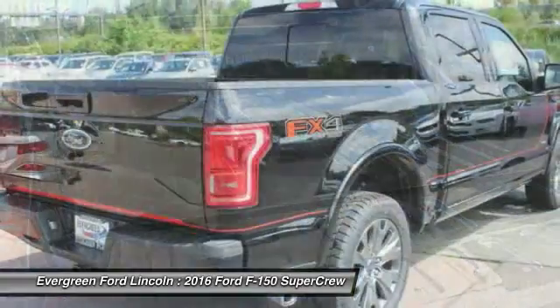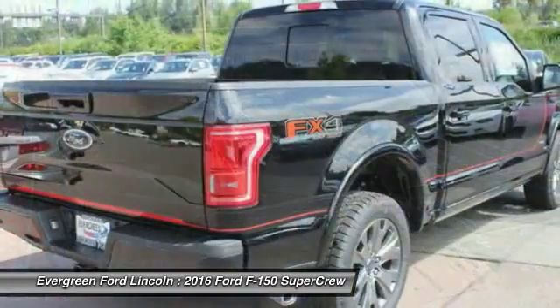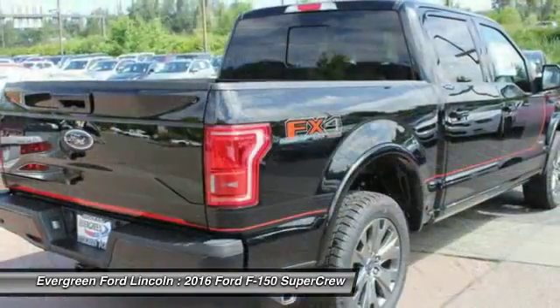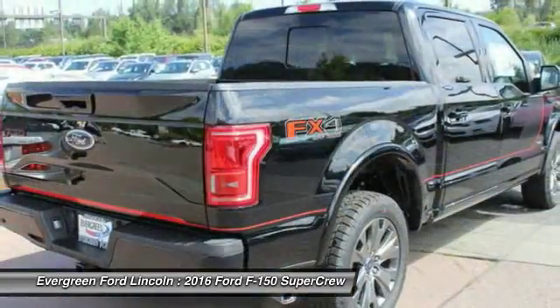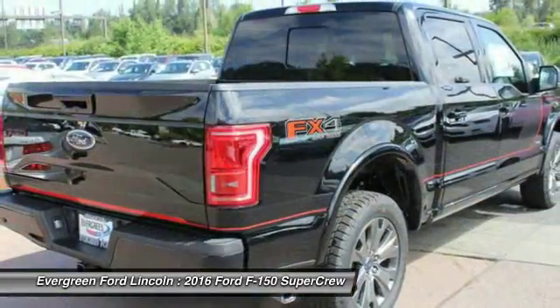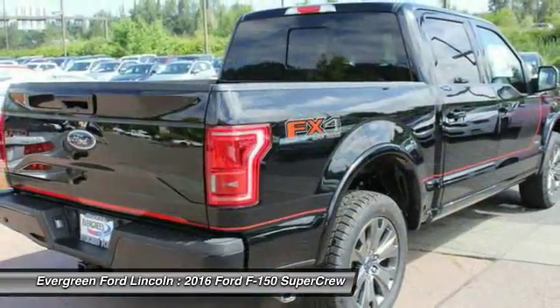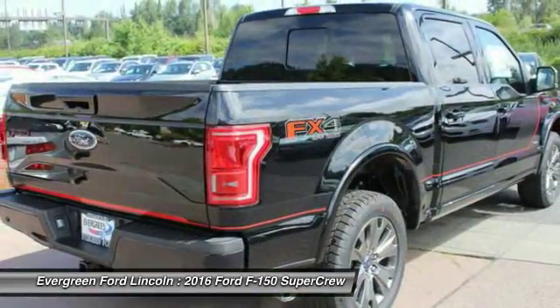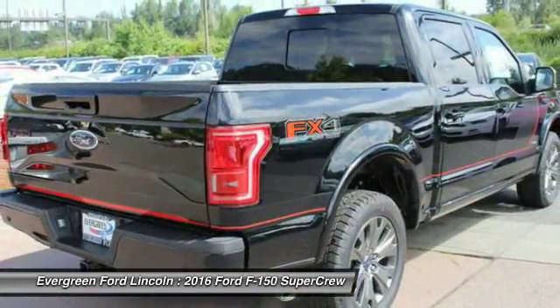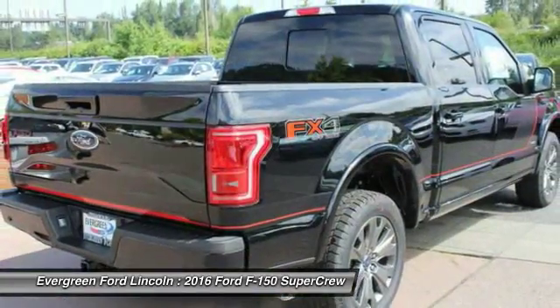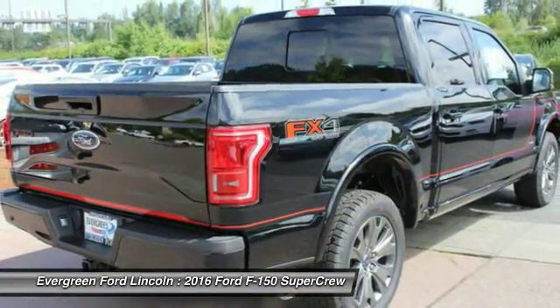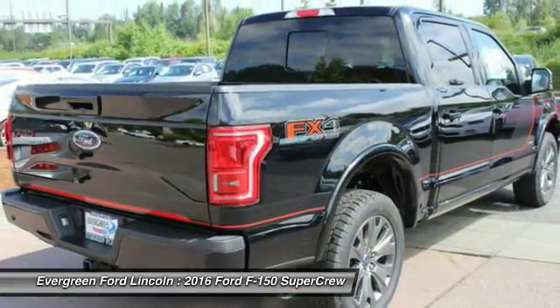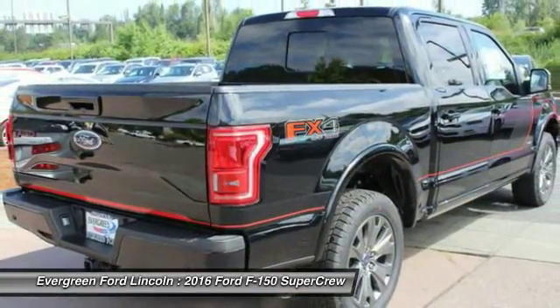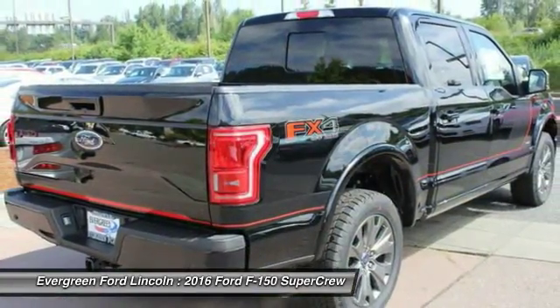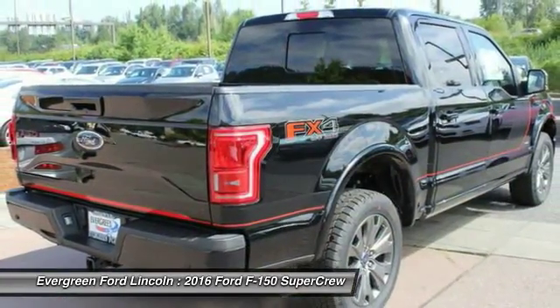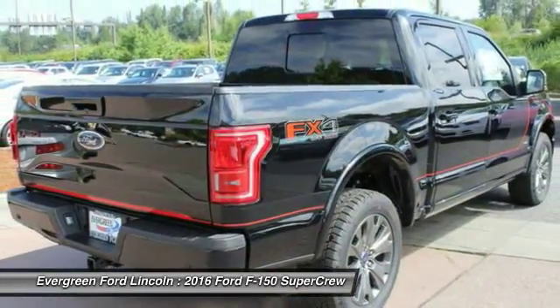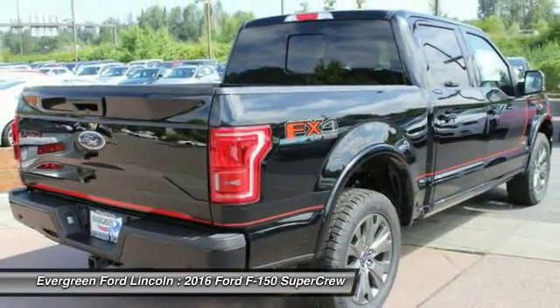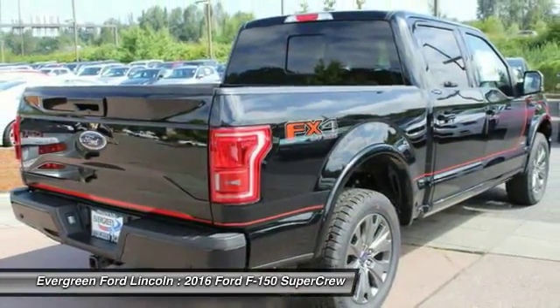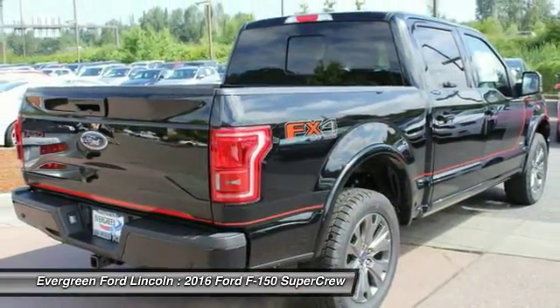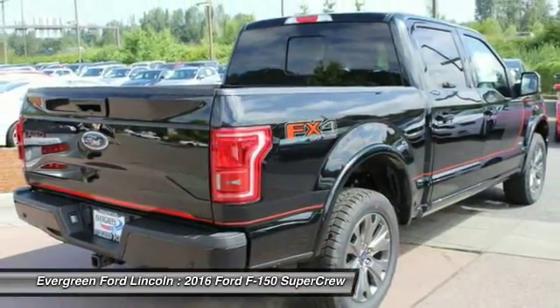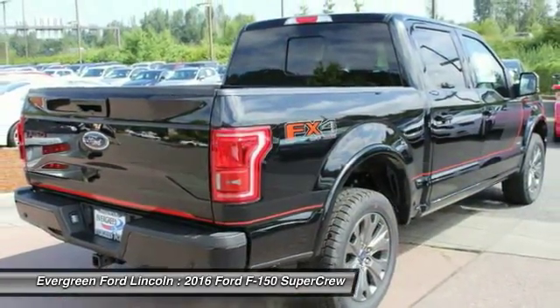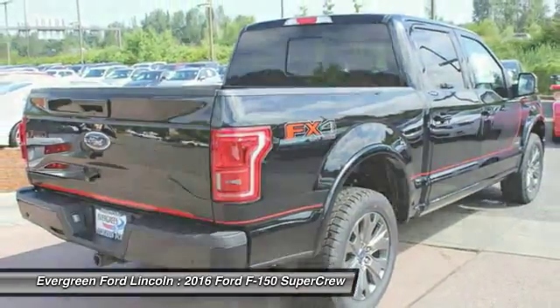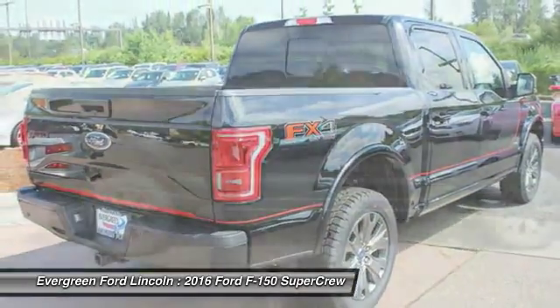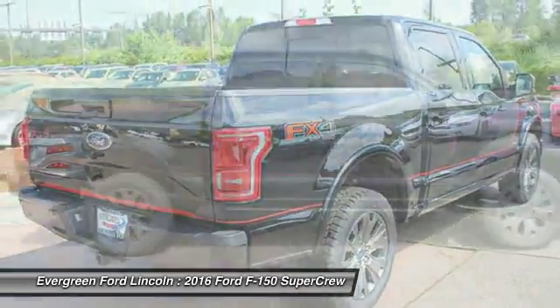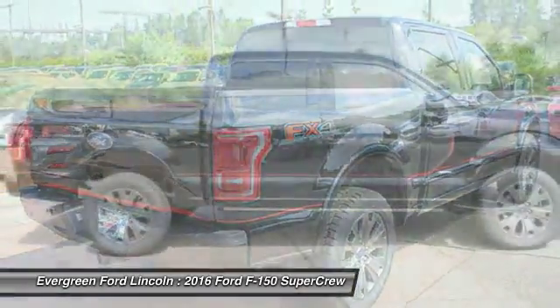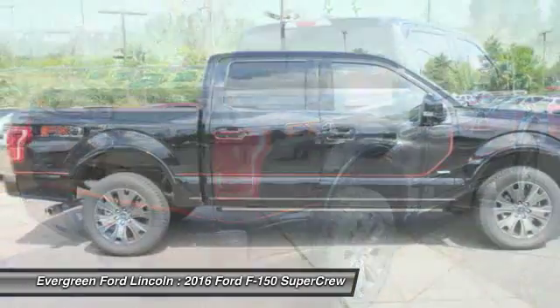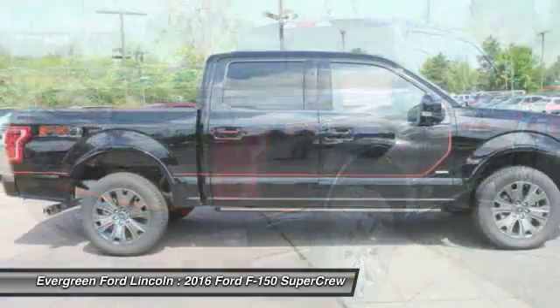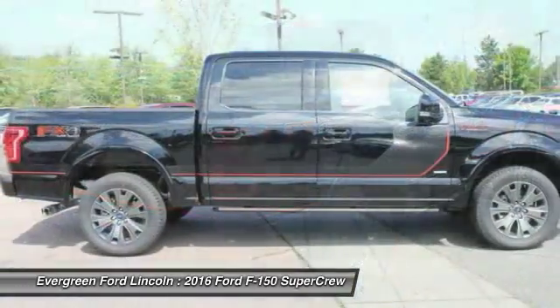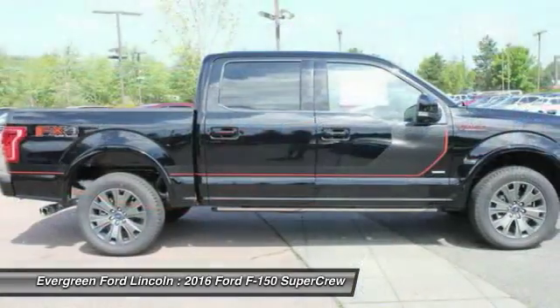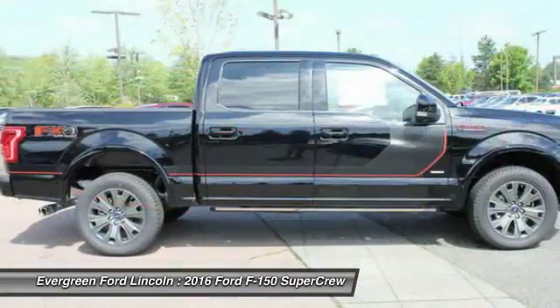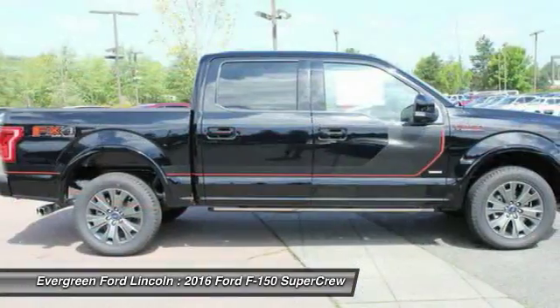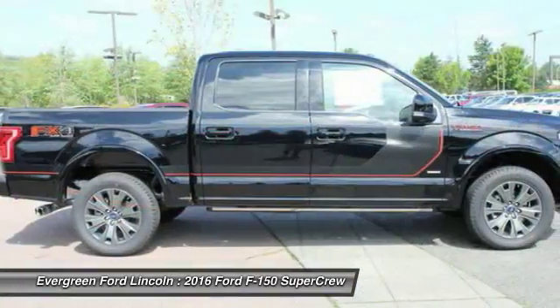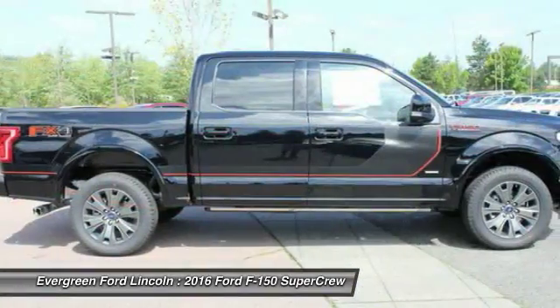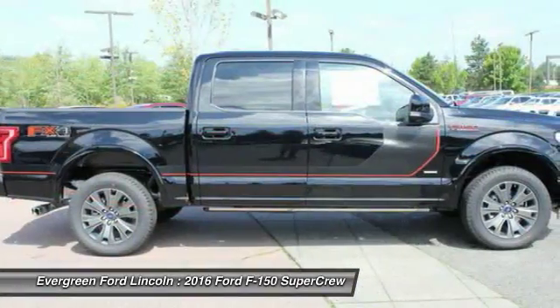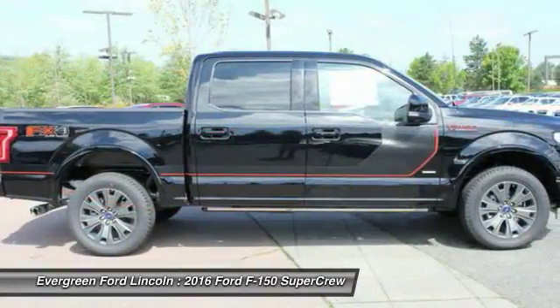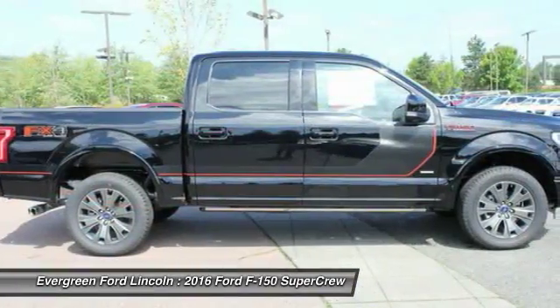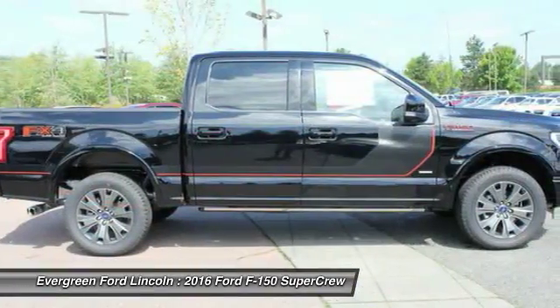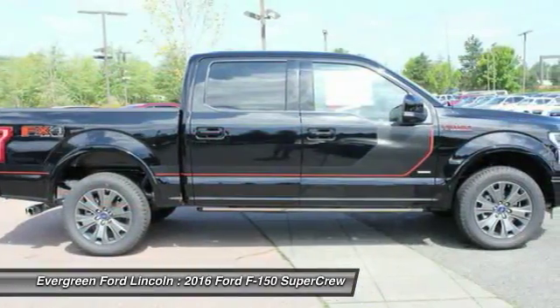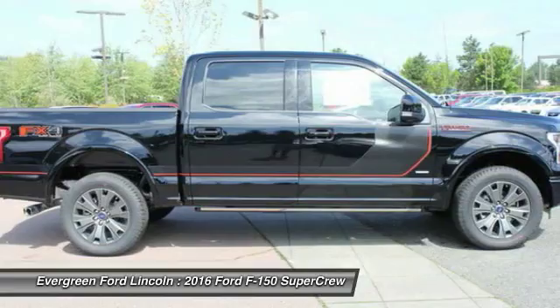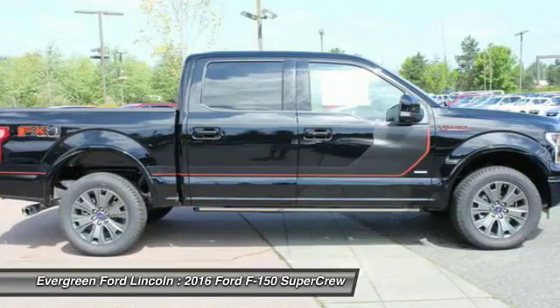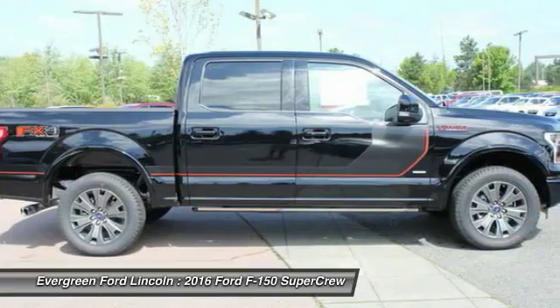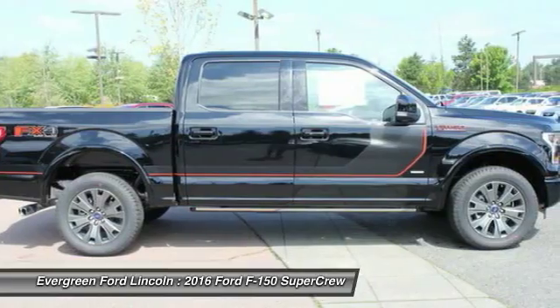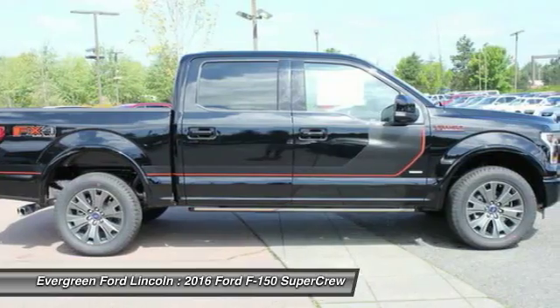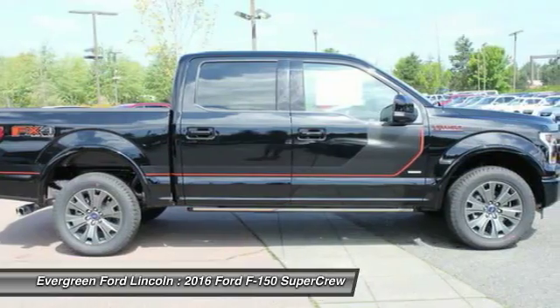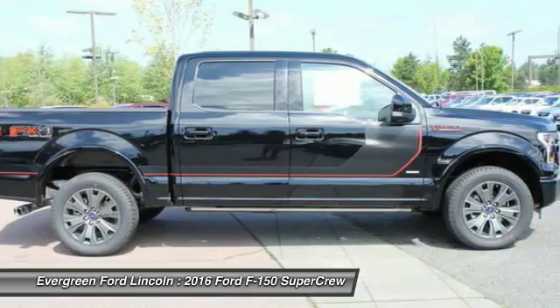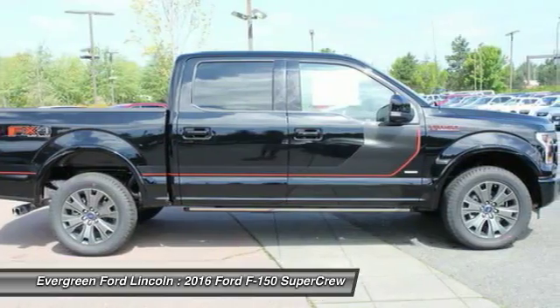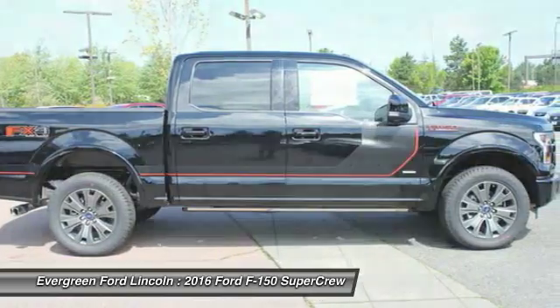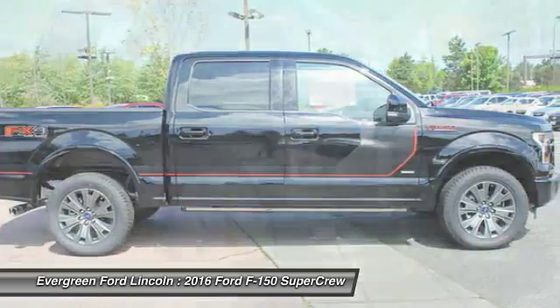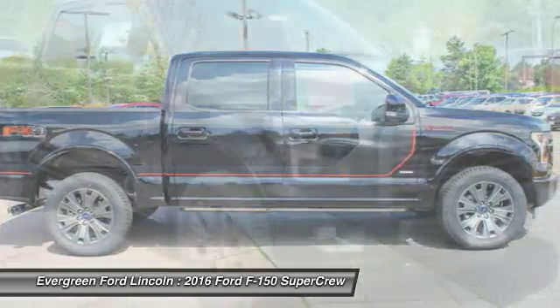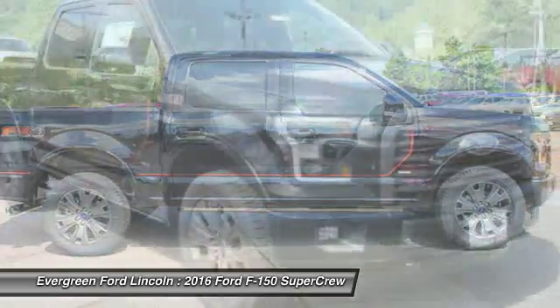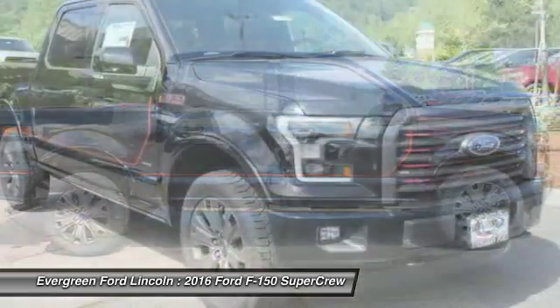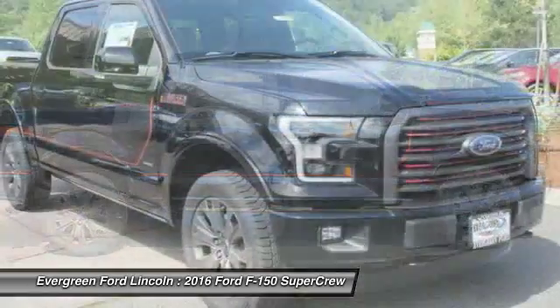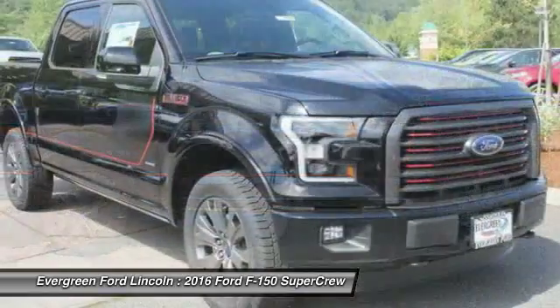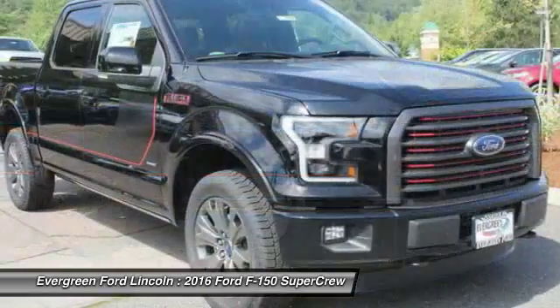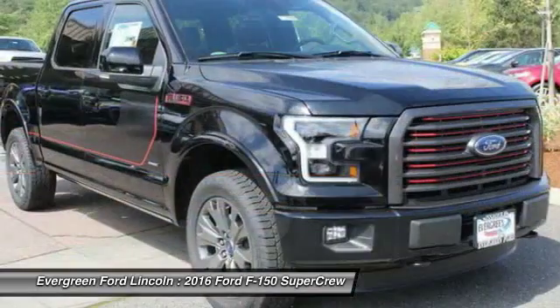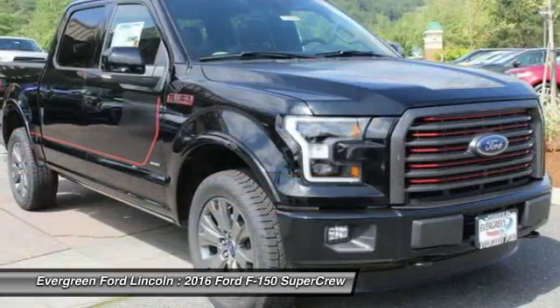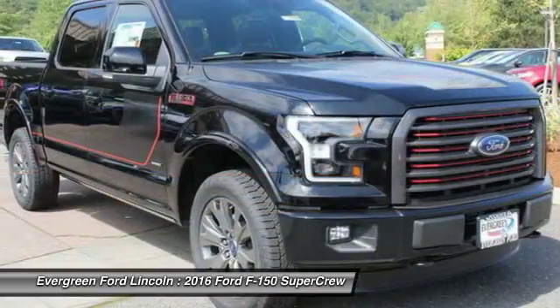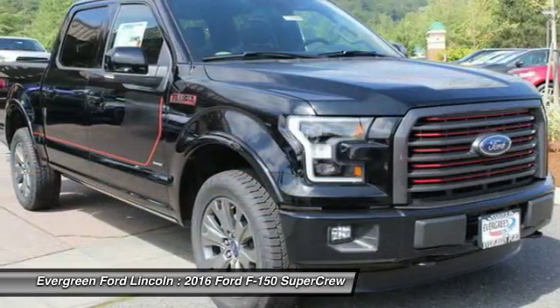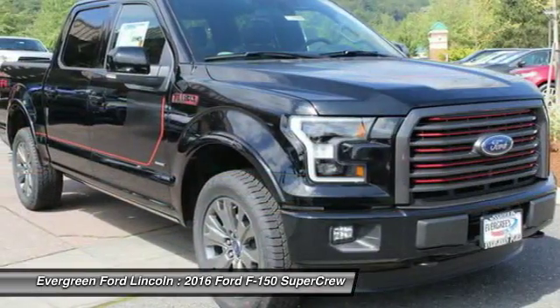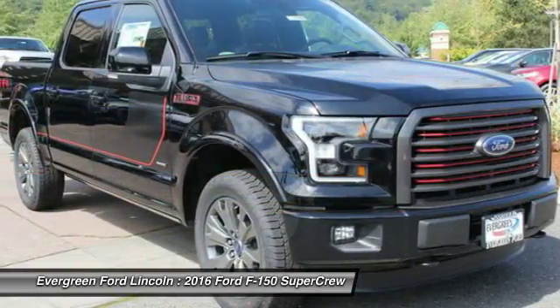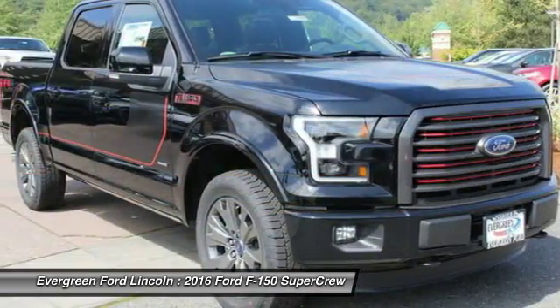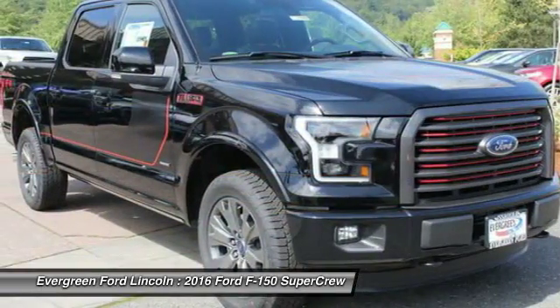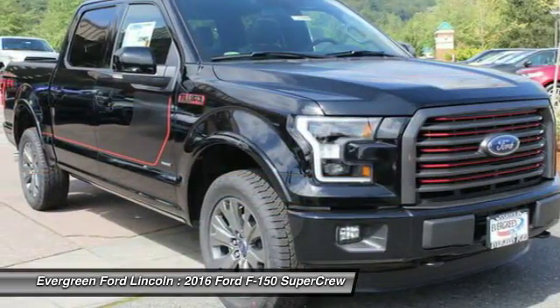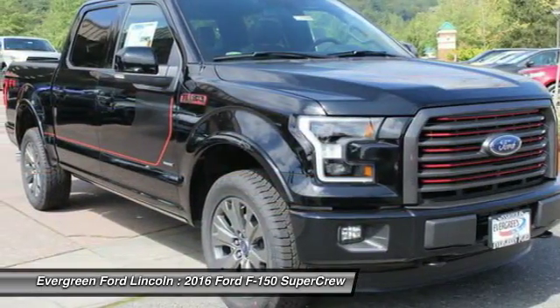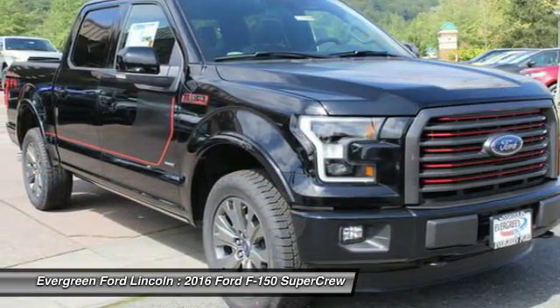Outside temperature gauge, cargo area light, rear head airbag, engine immobilizer. Come see the car for yourself.